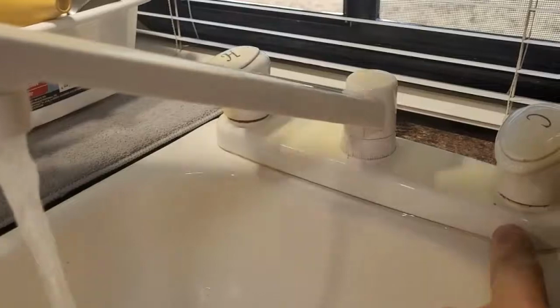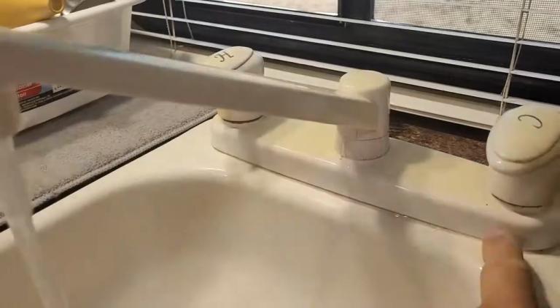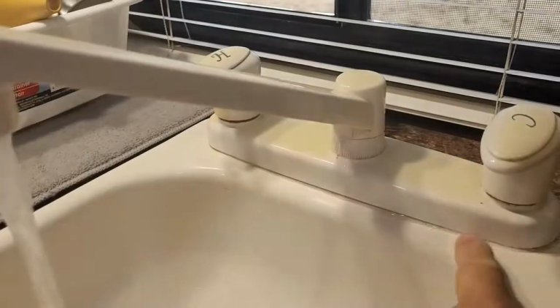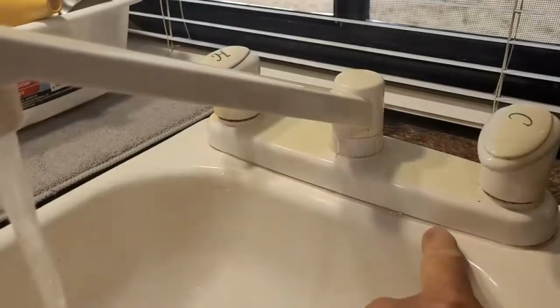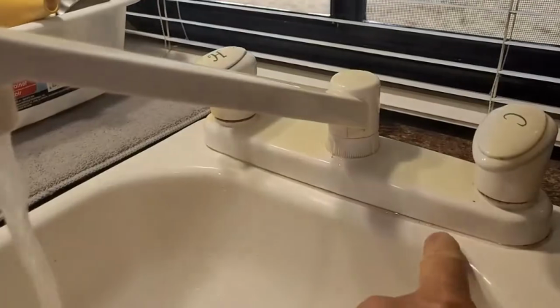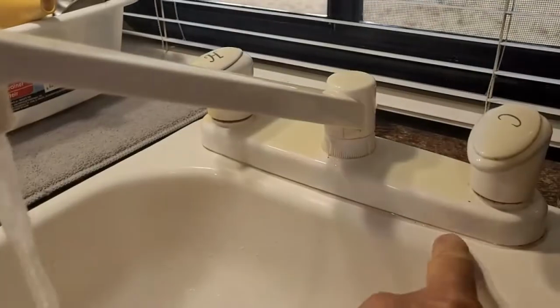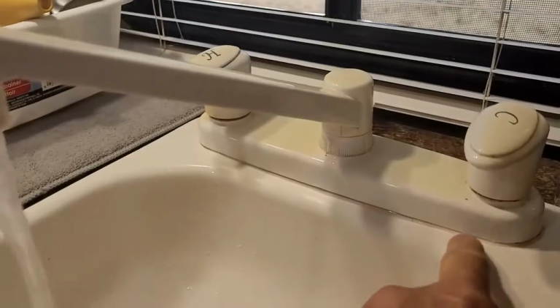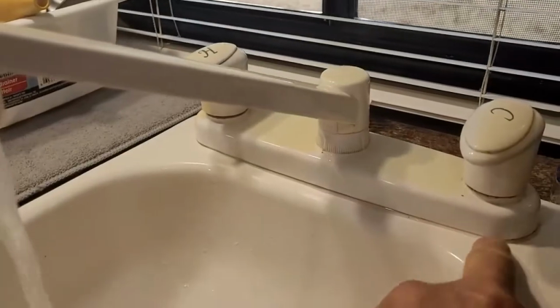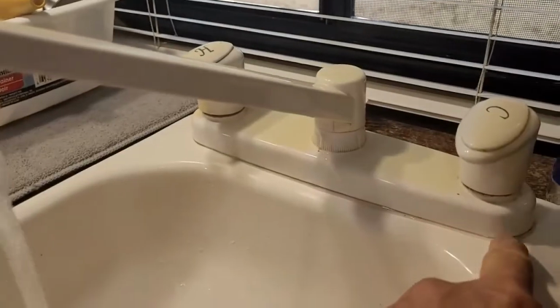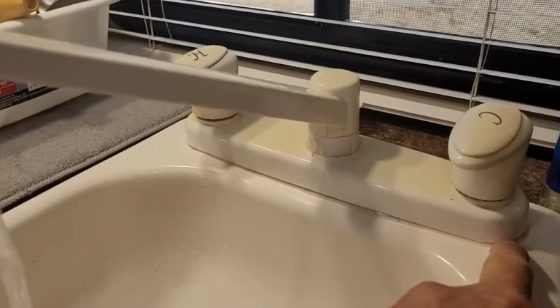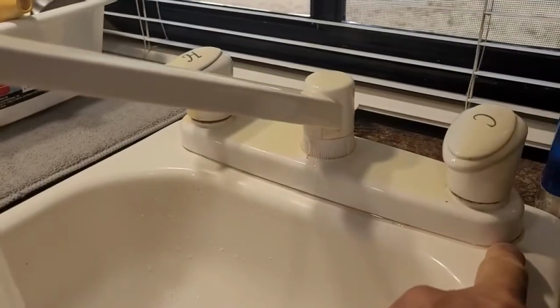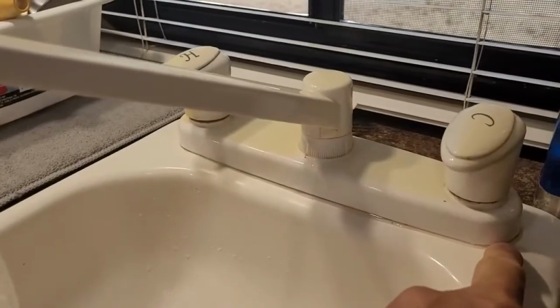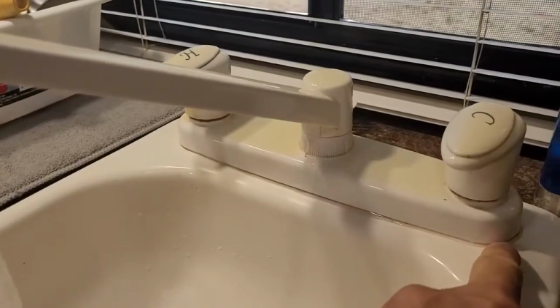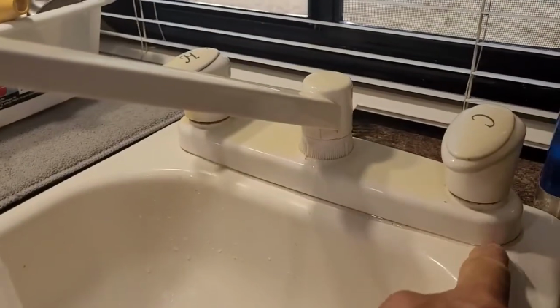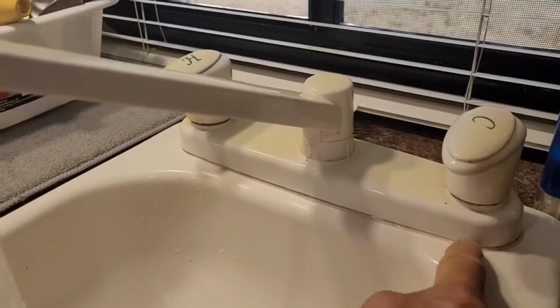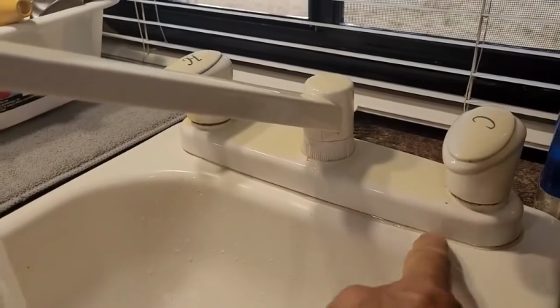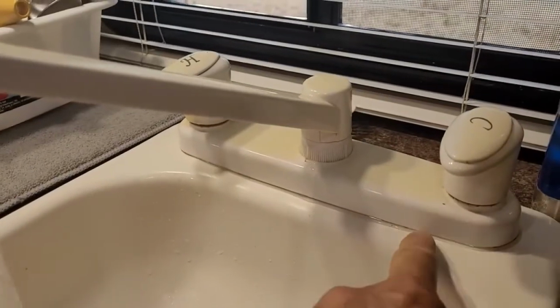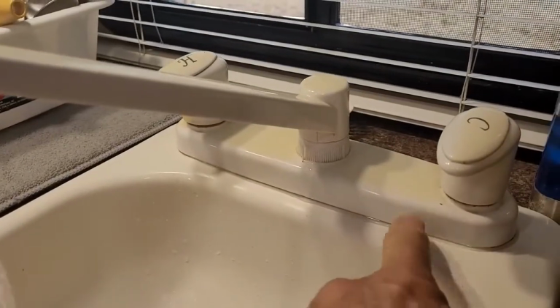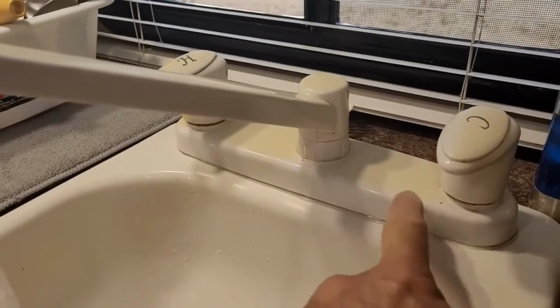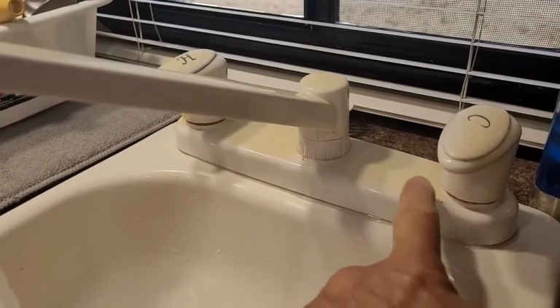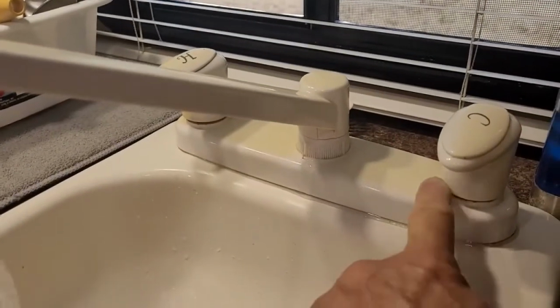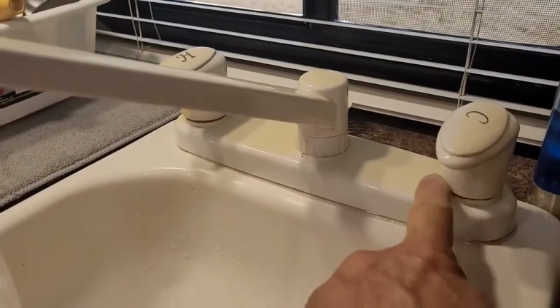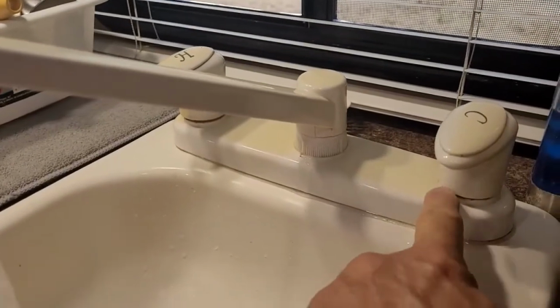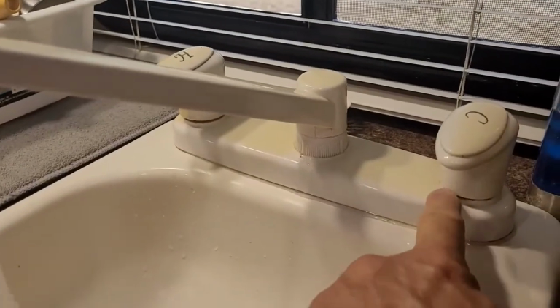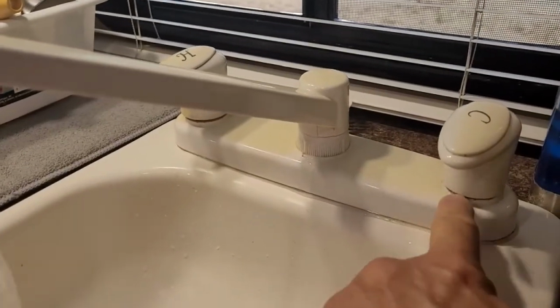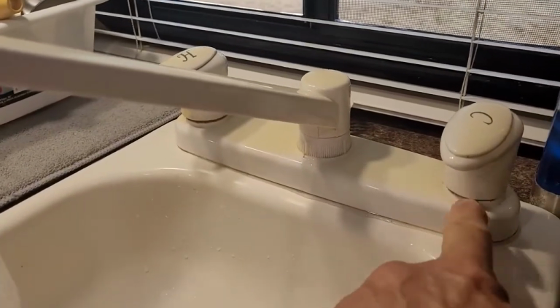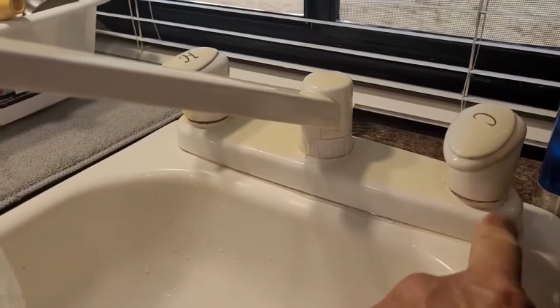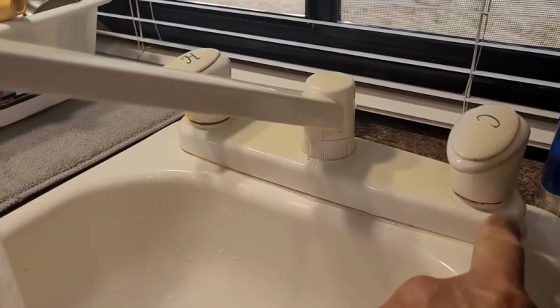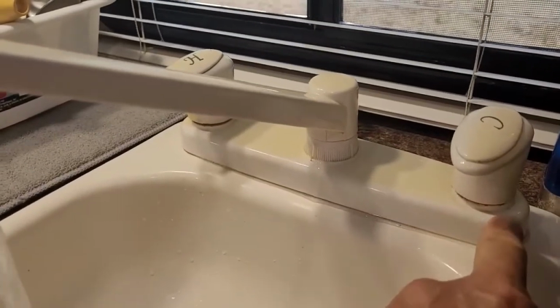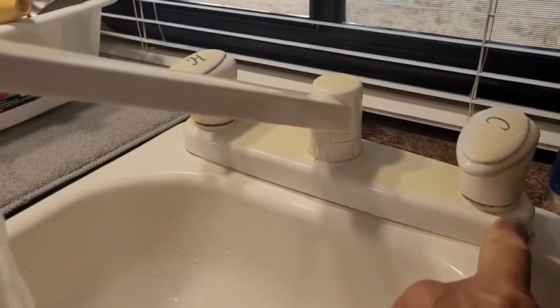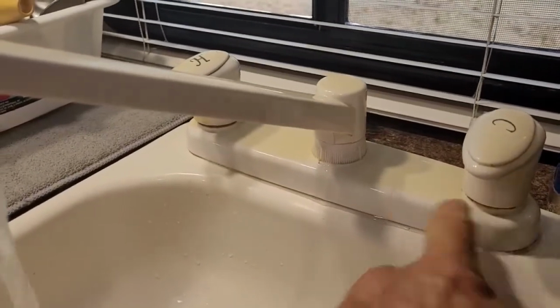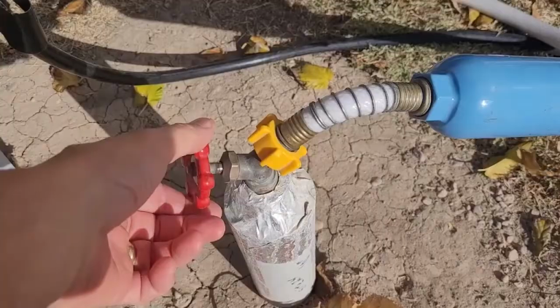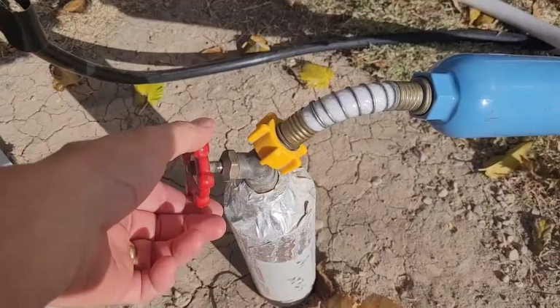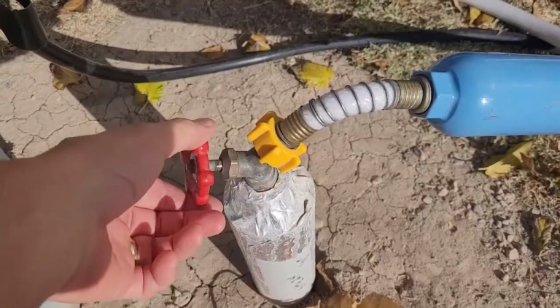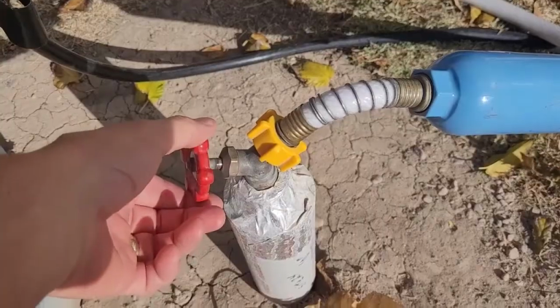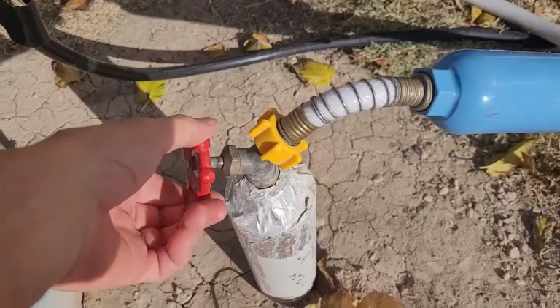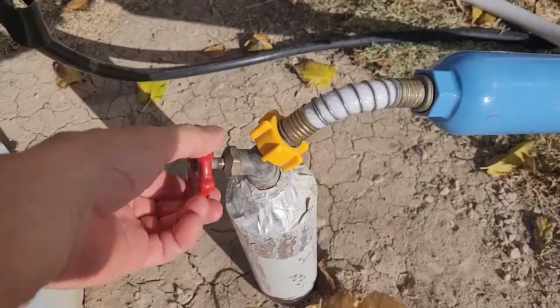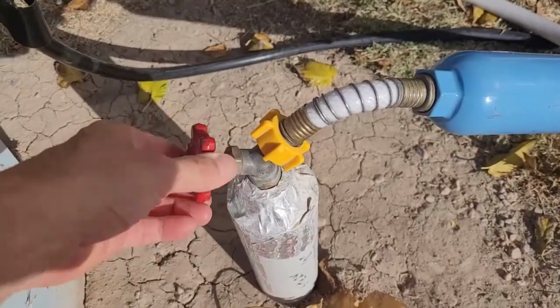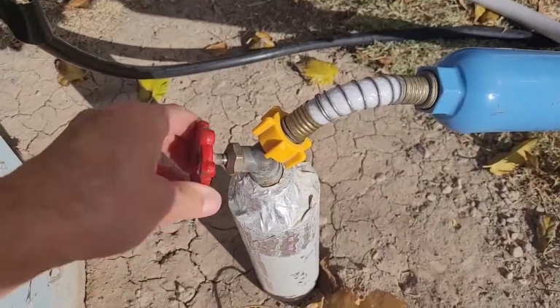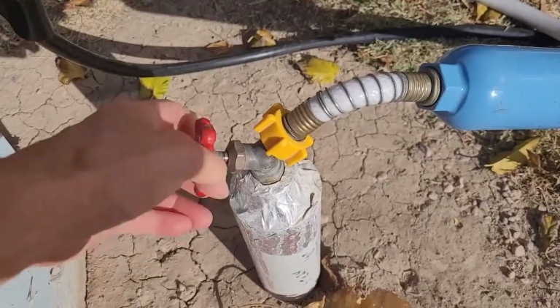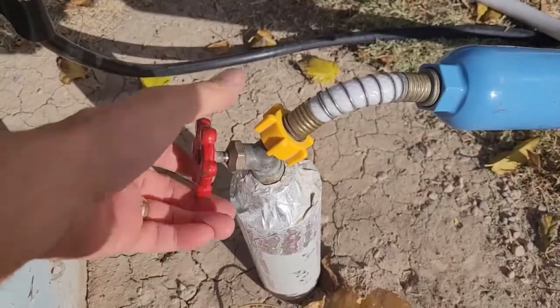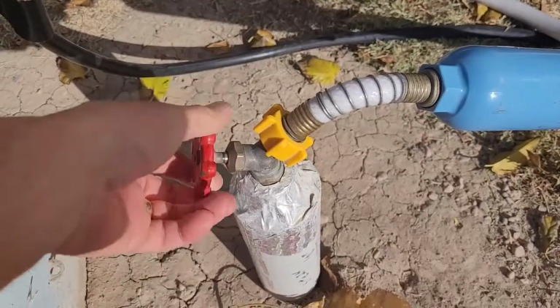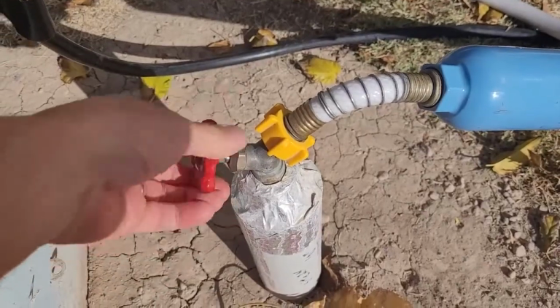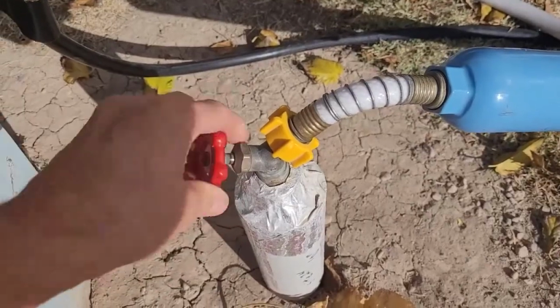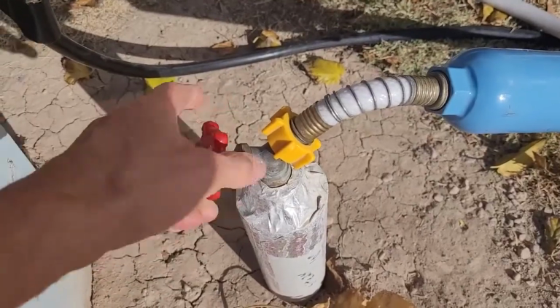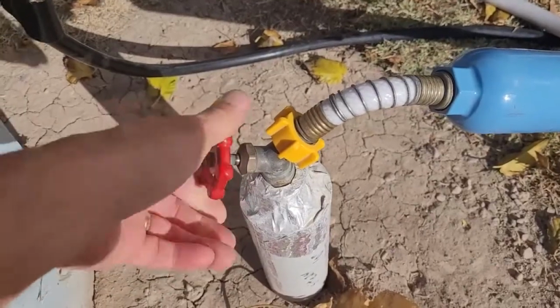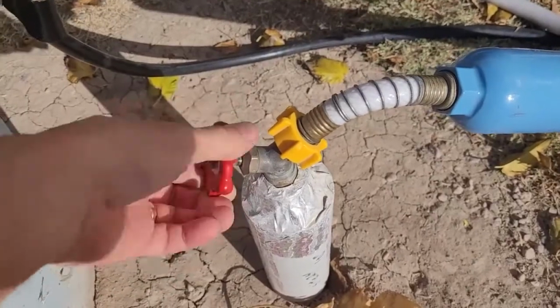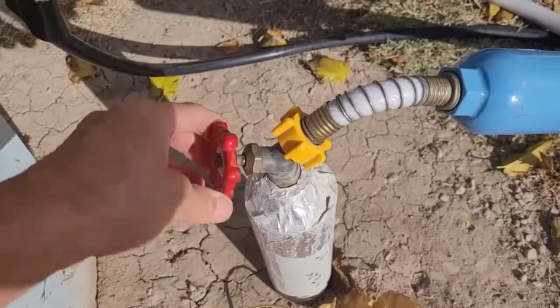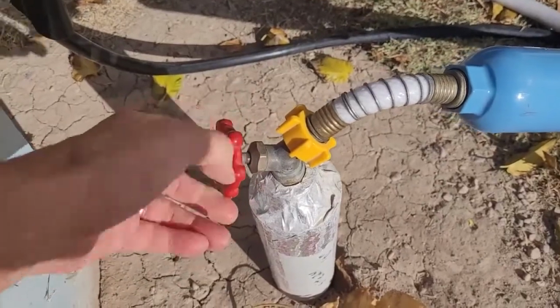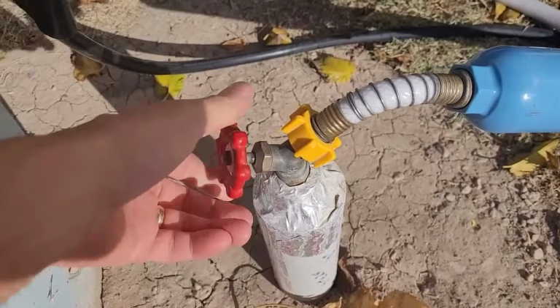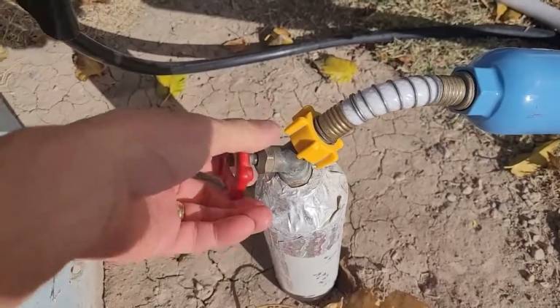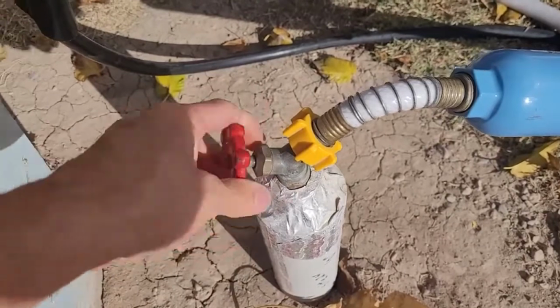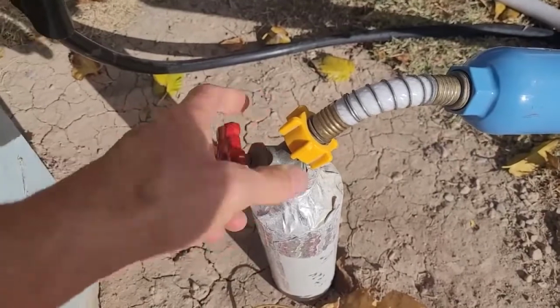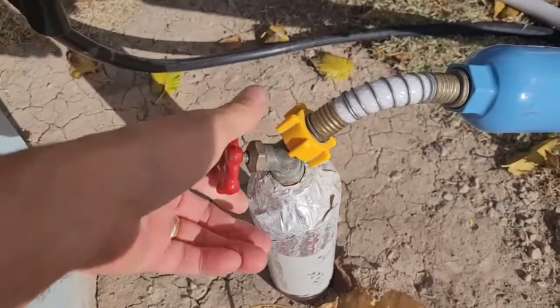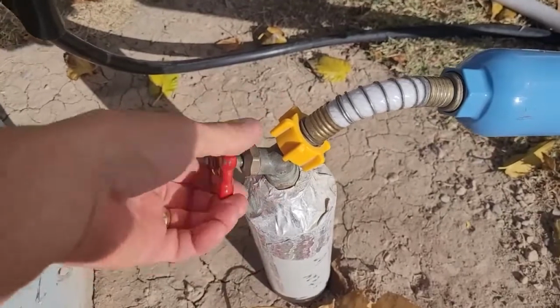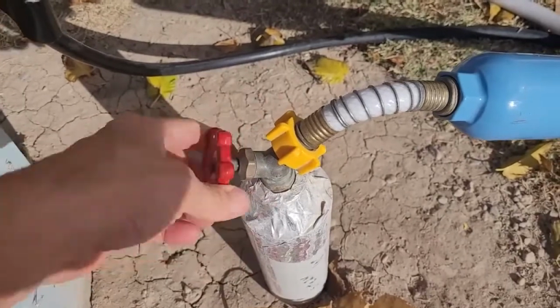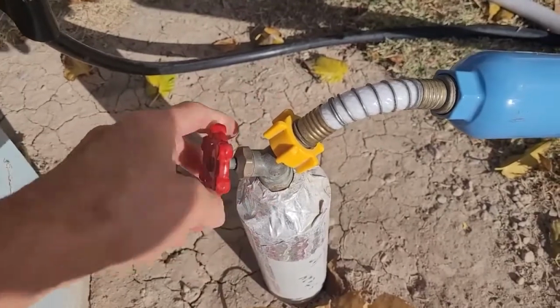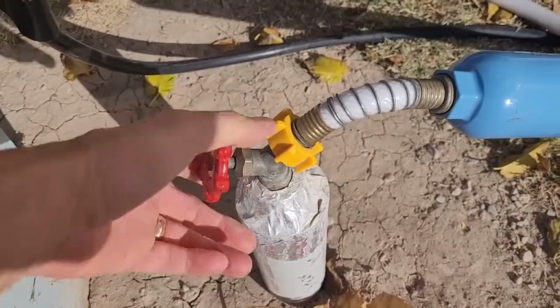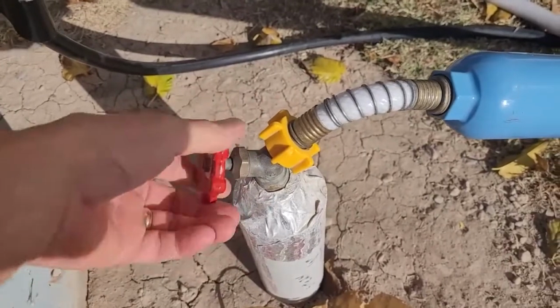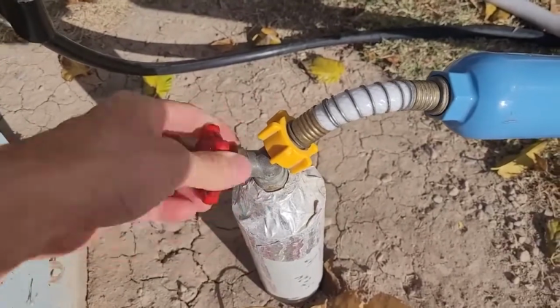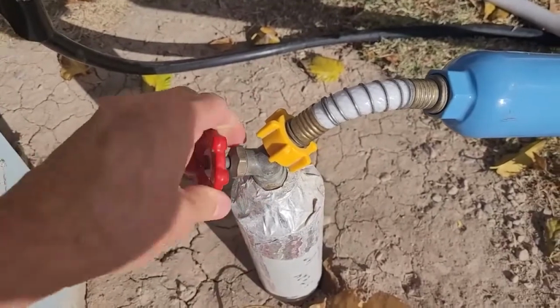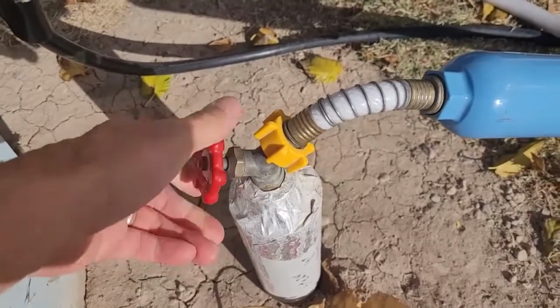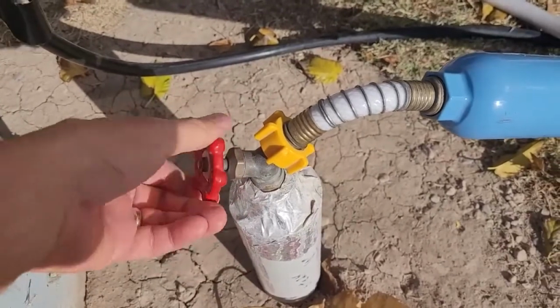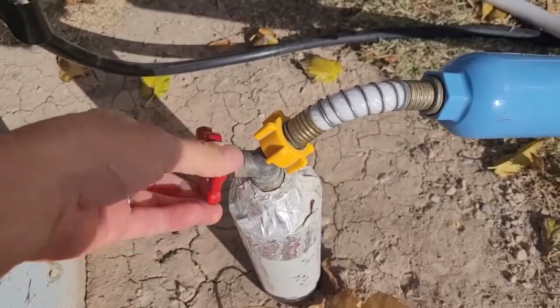It's leaking right there. Well, that's not good. So today I'm going to show you how to fix these leaks in this faucet.